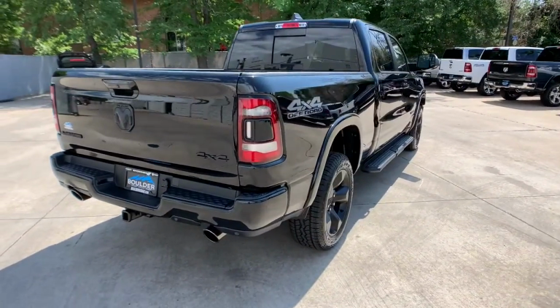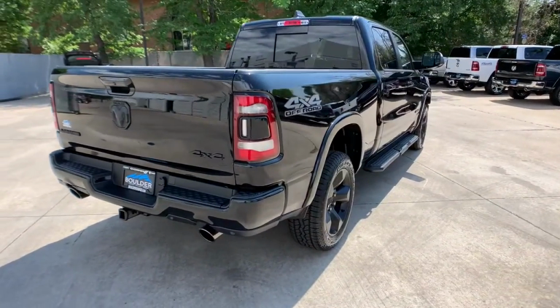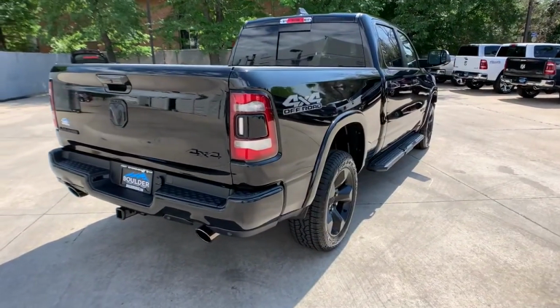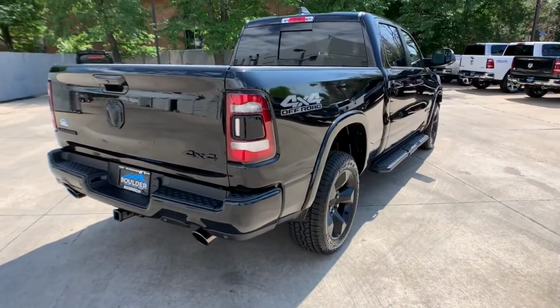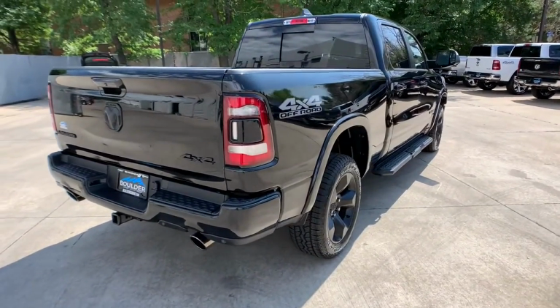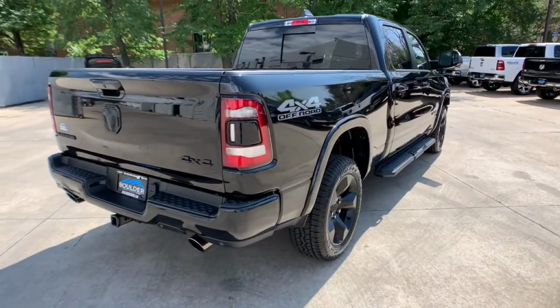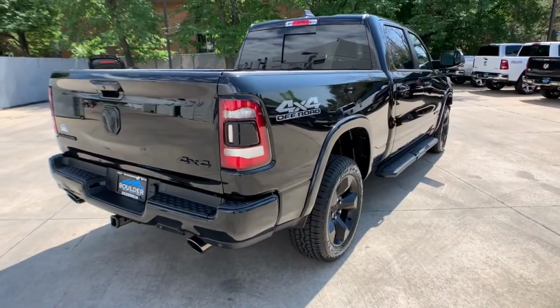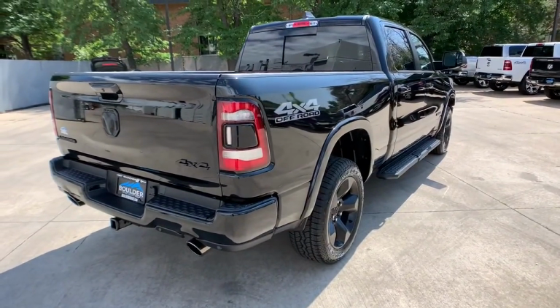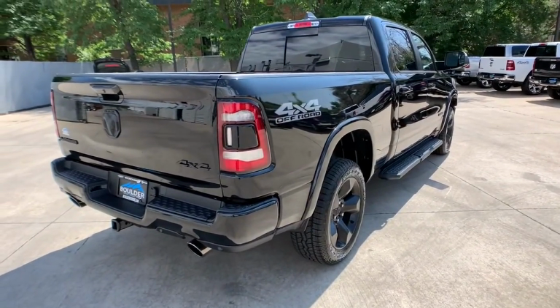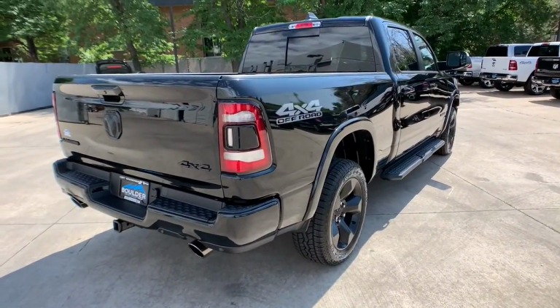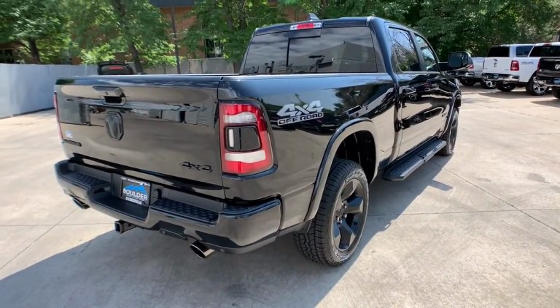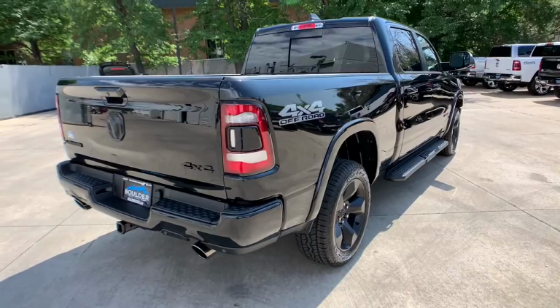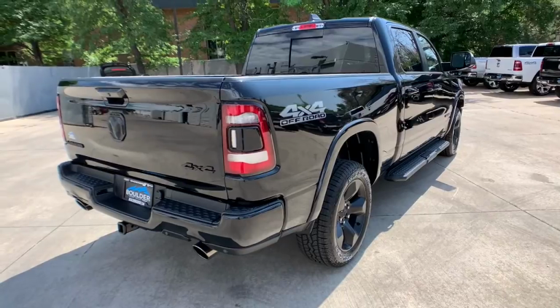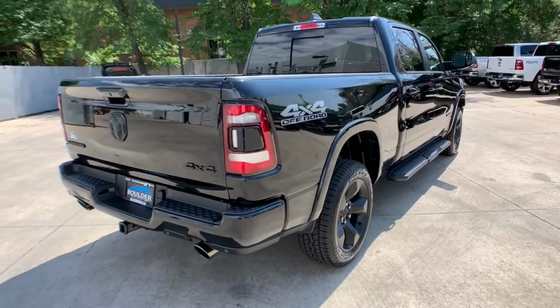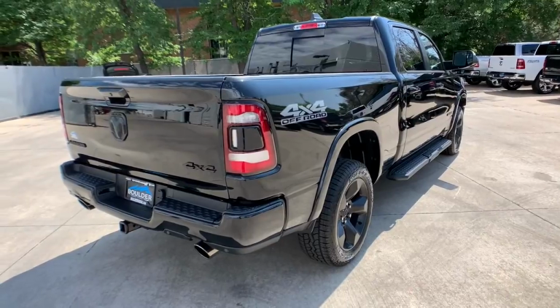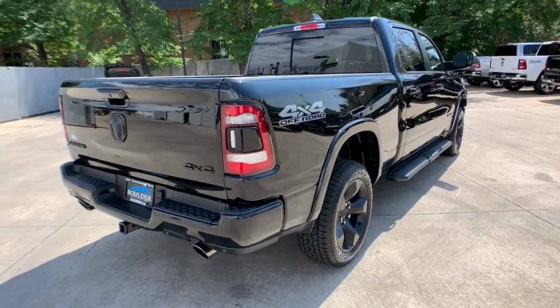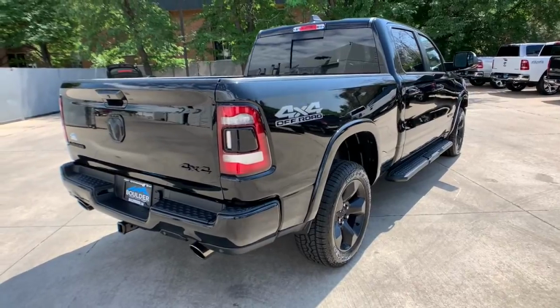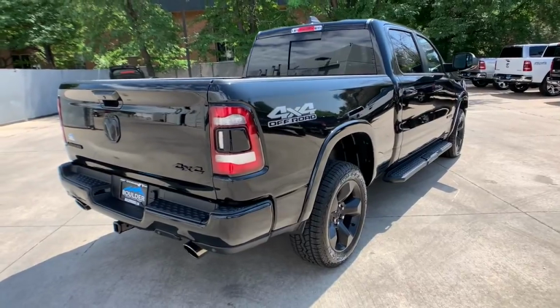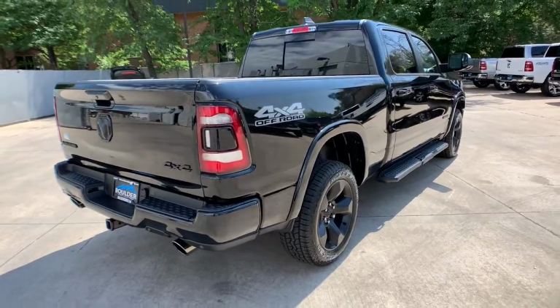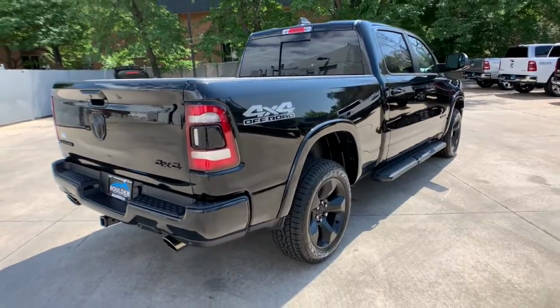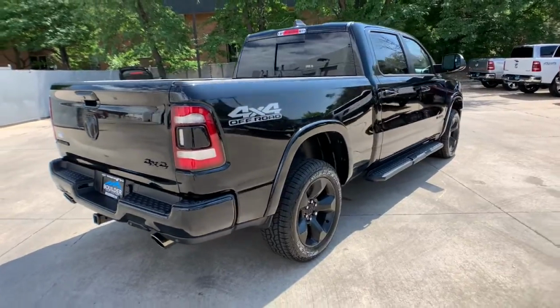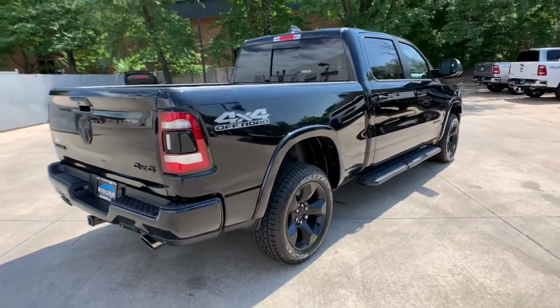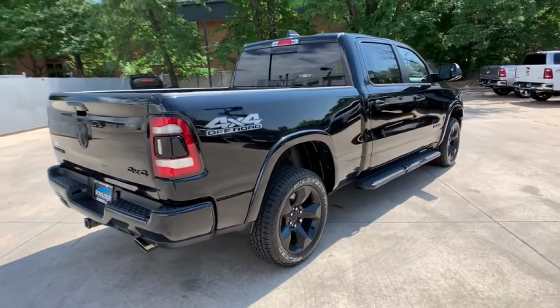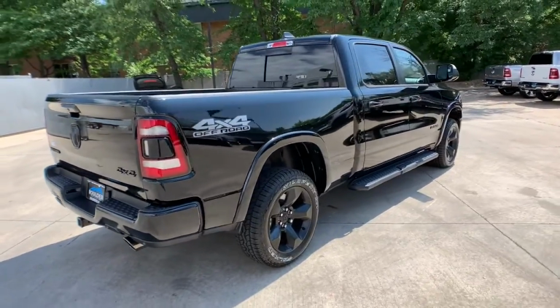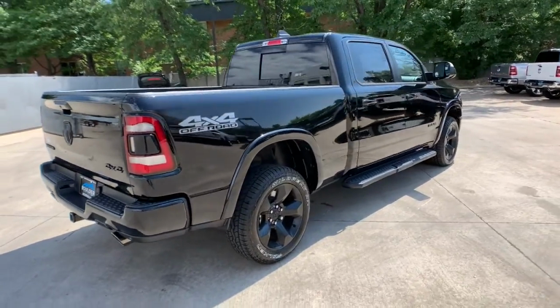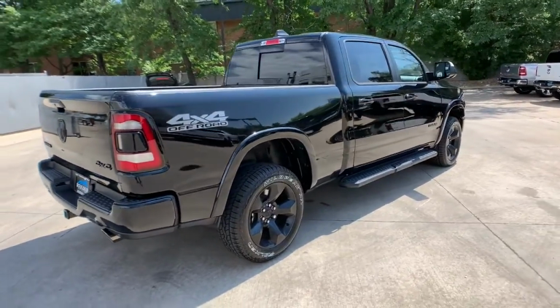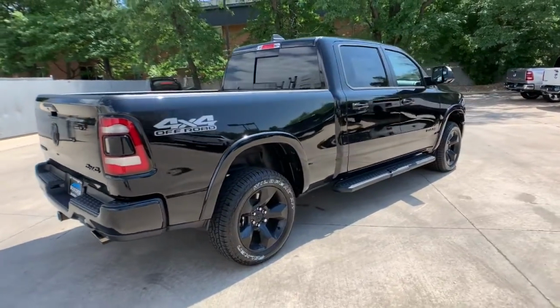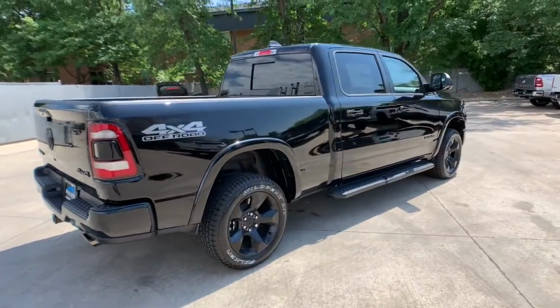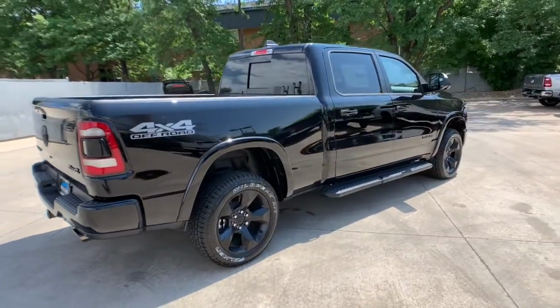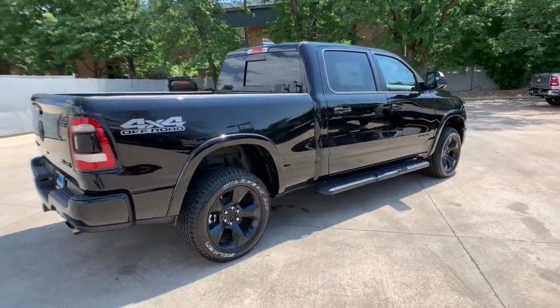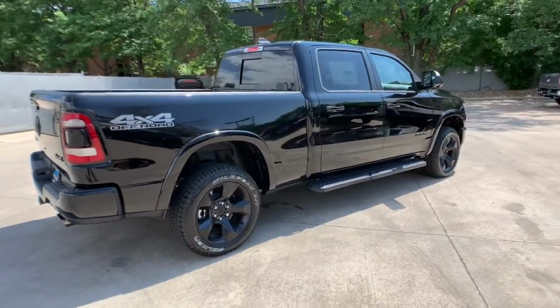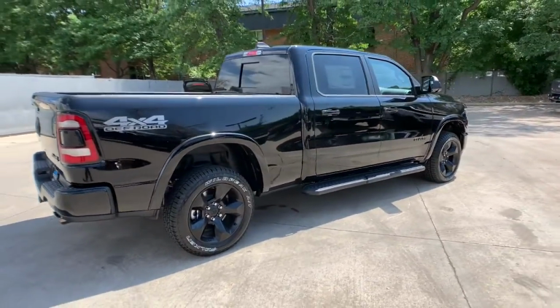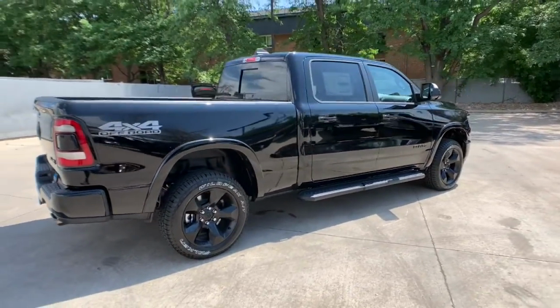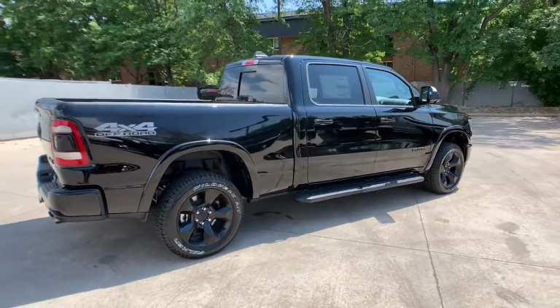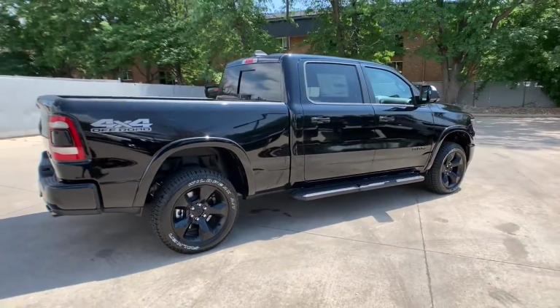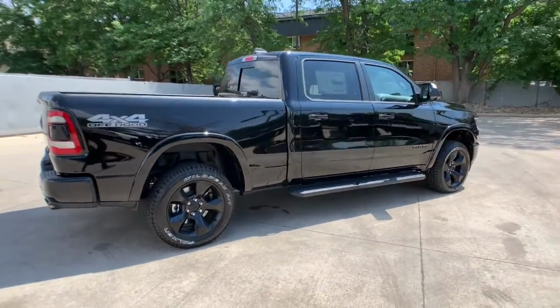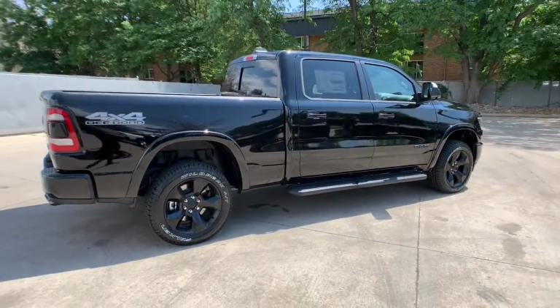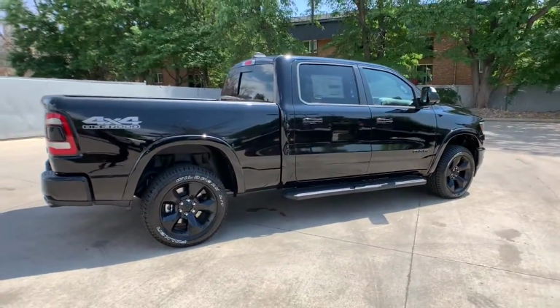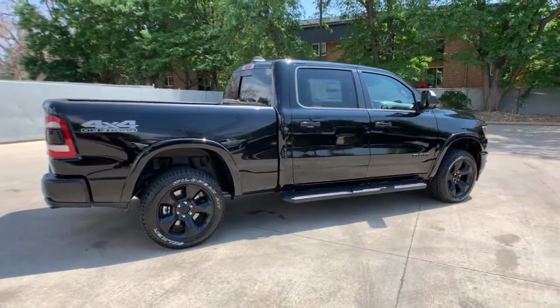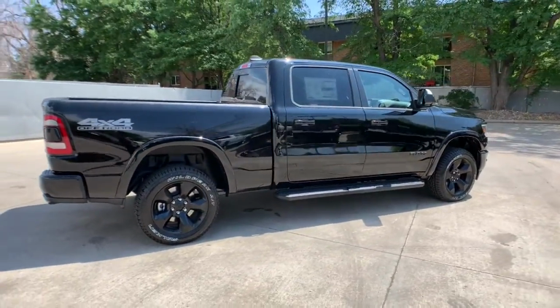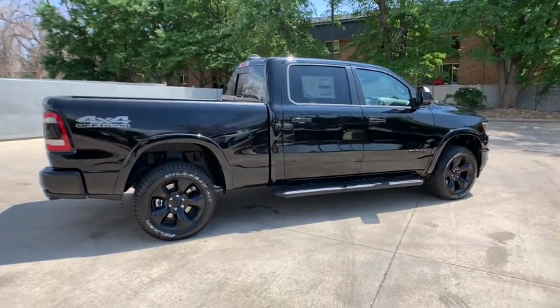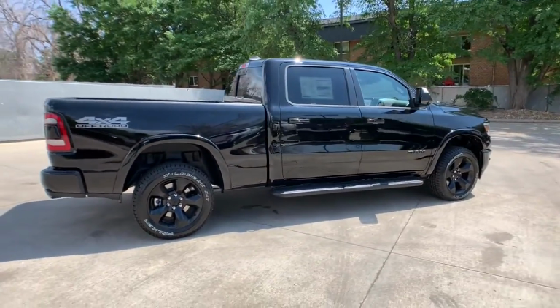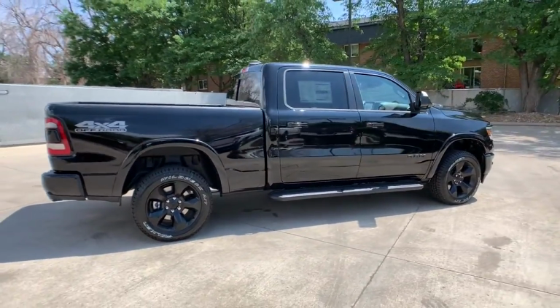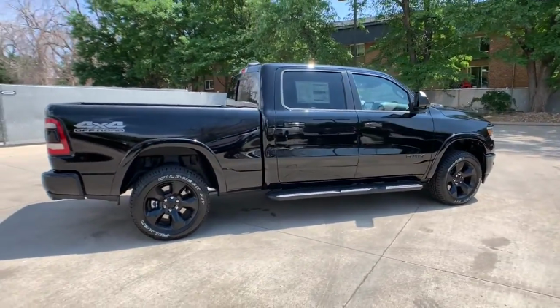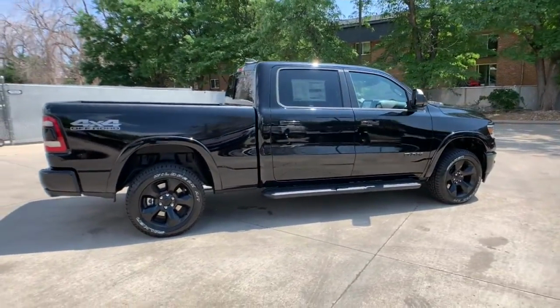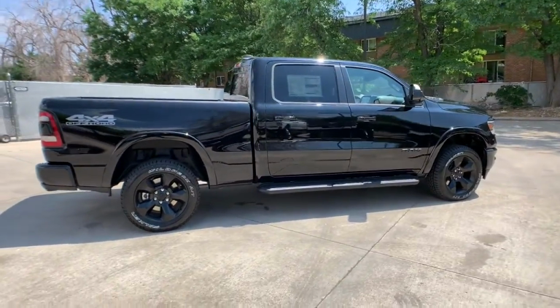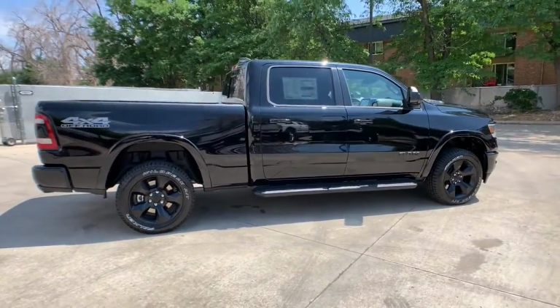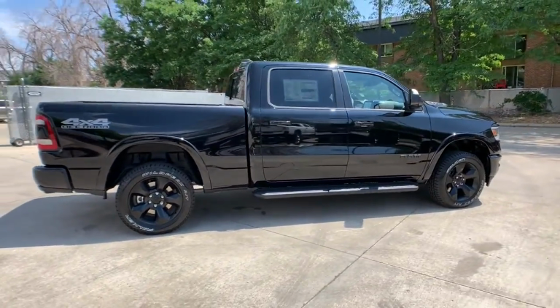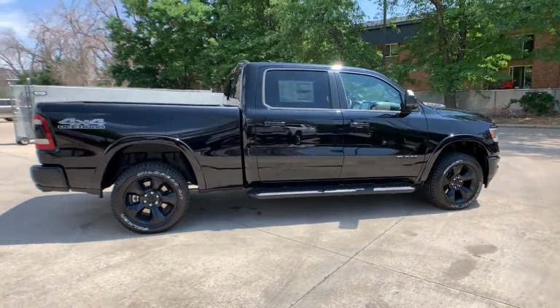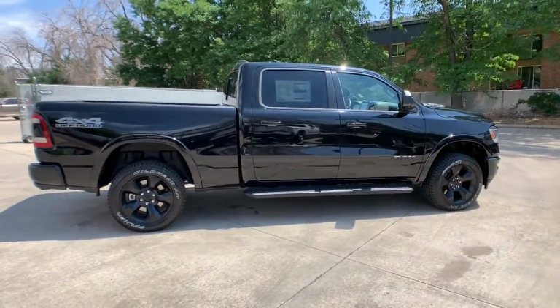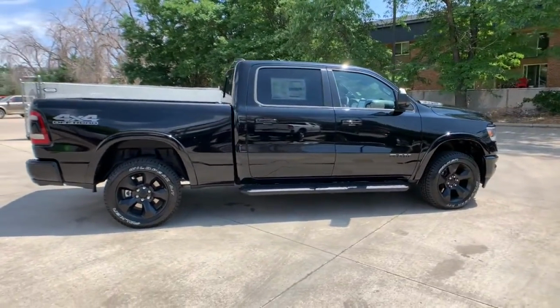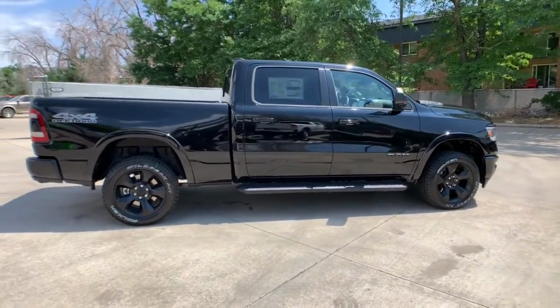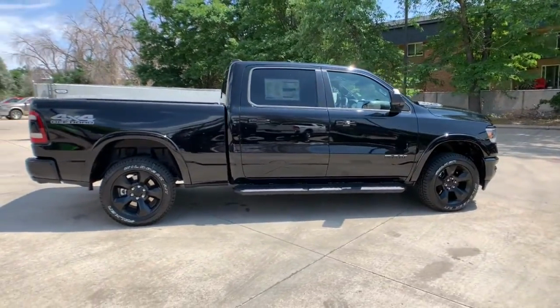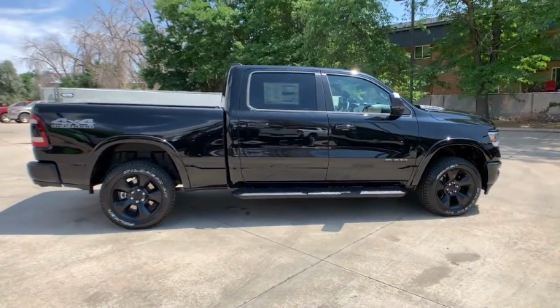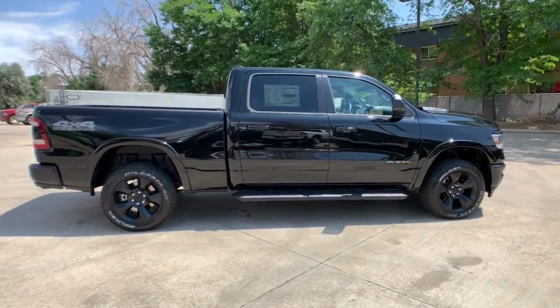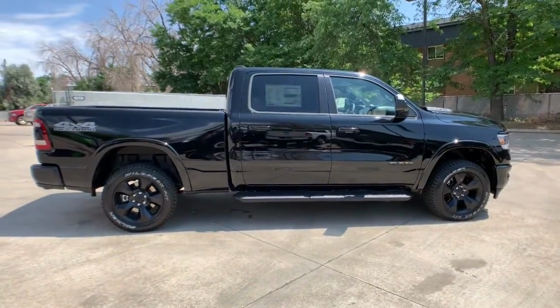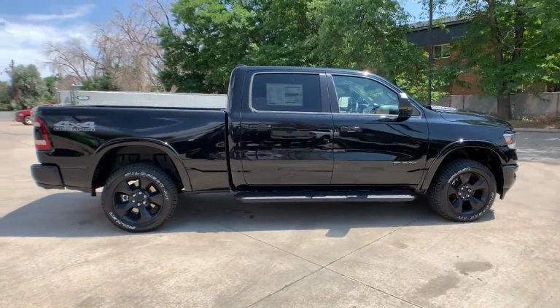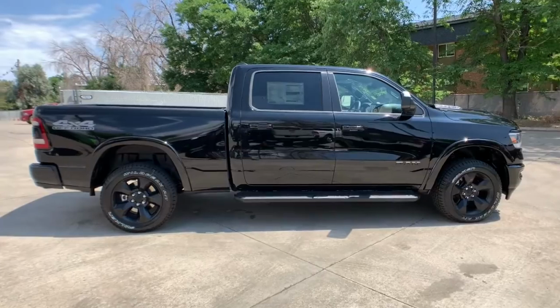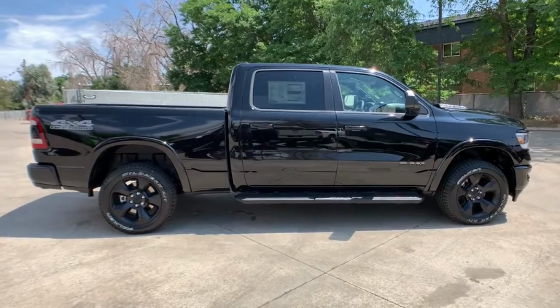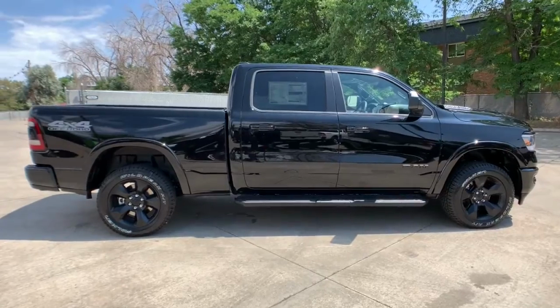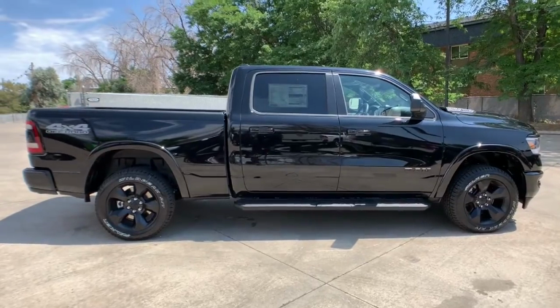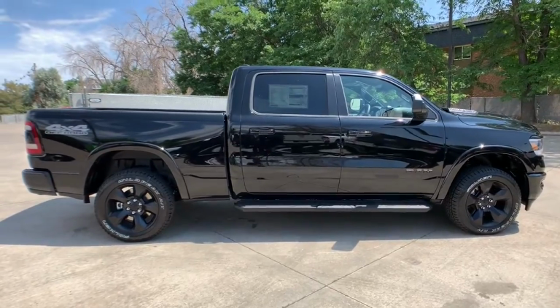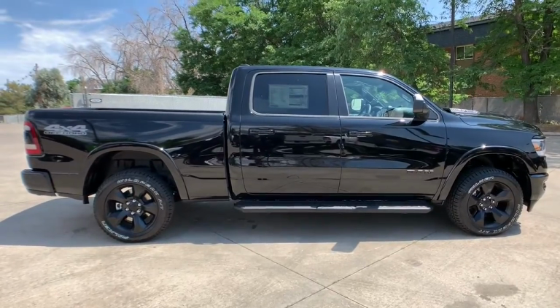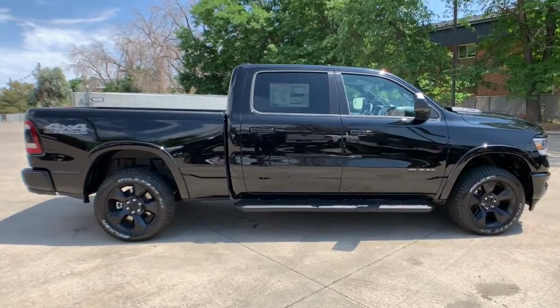Satellite radio. Control the controllables in the strong, dependable and comfortable Ram 1500. Test drive it today.